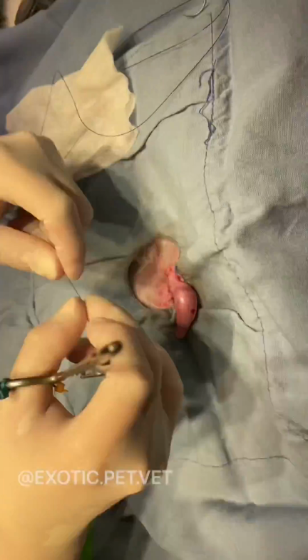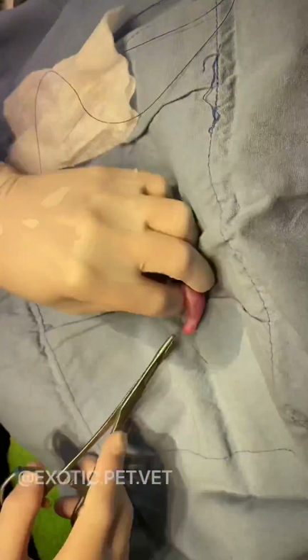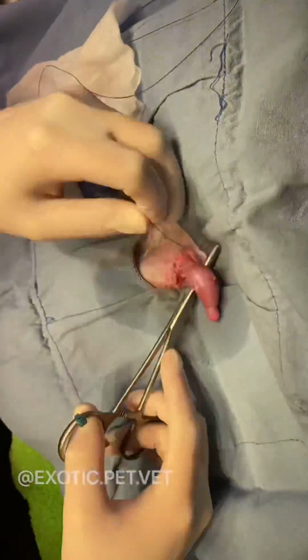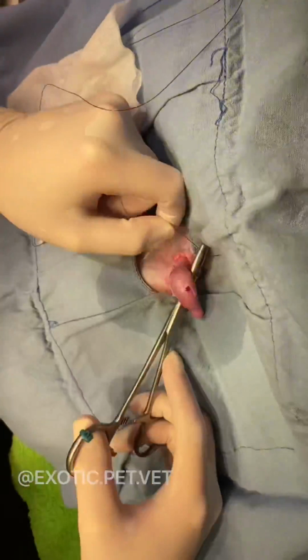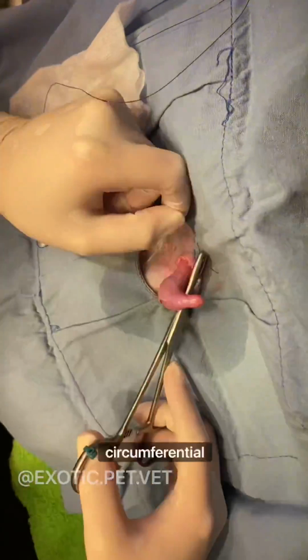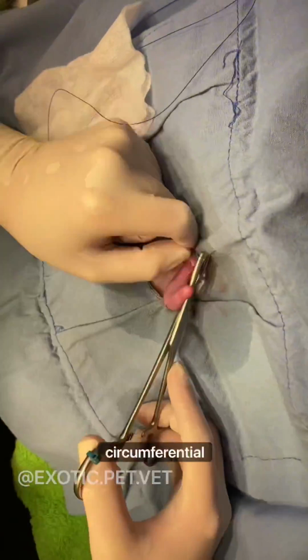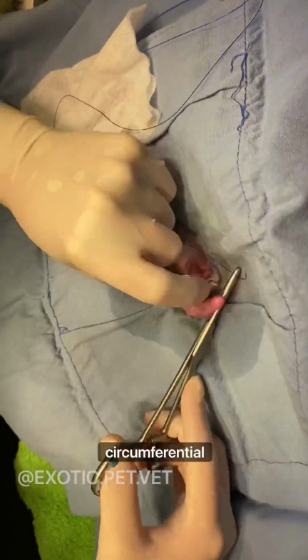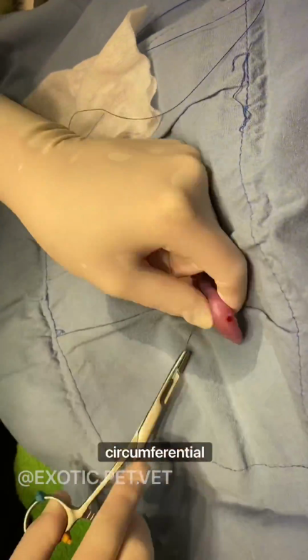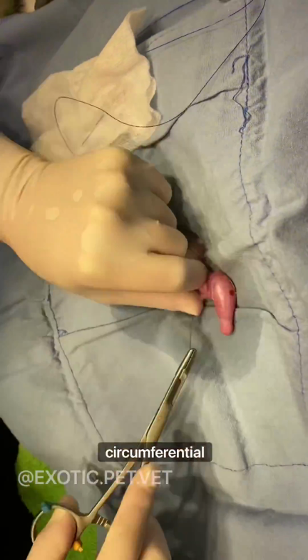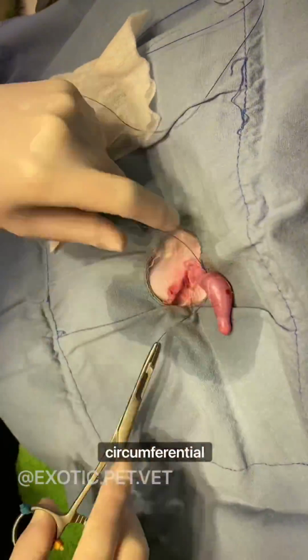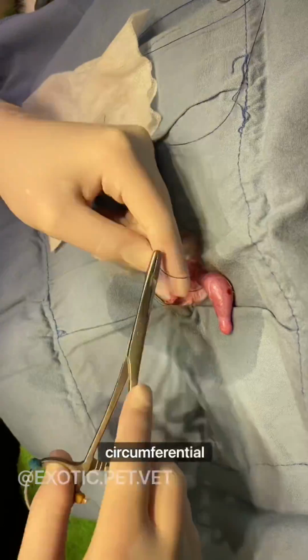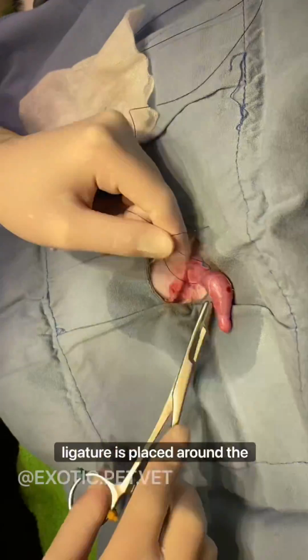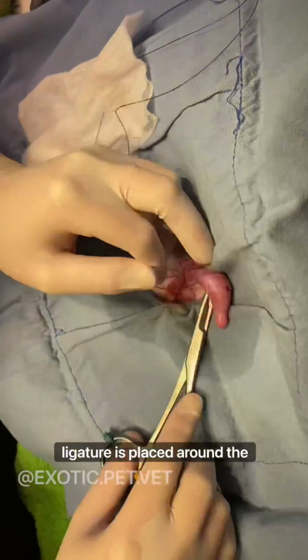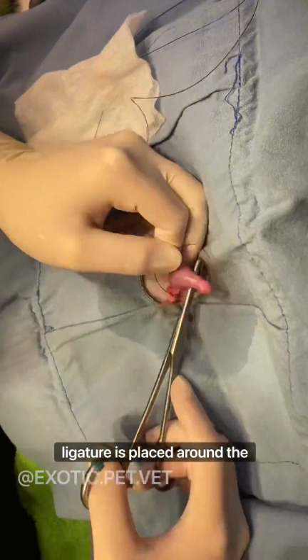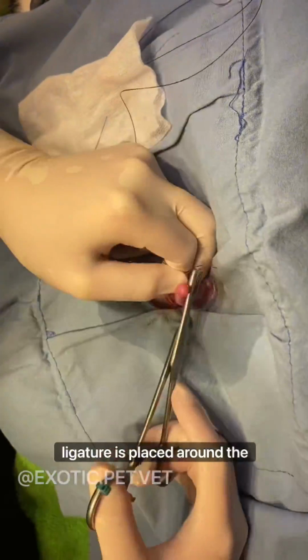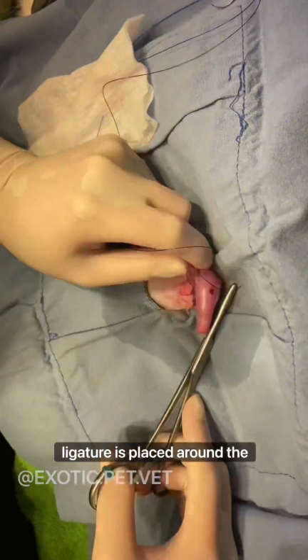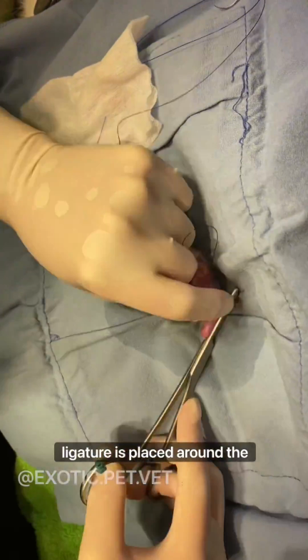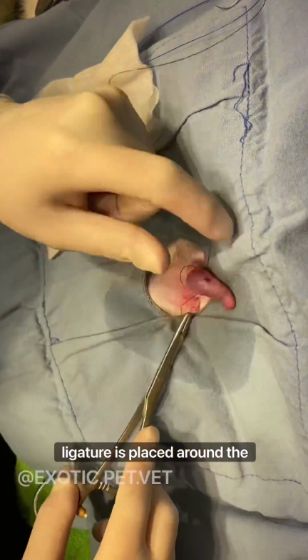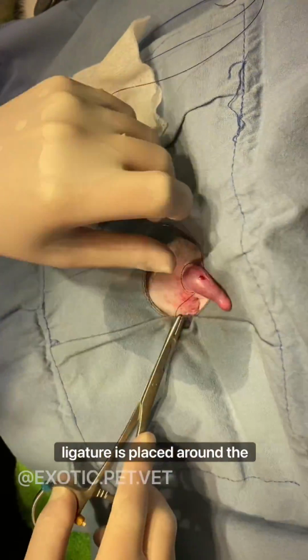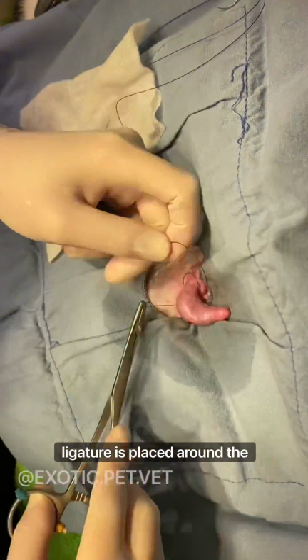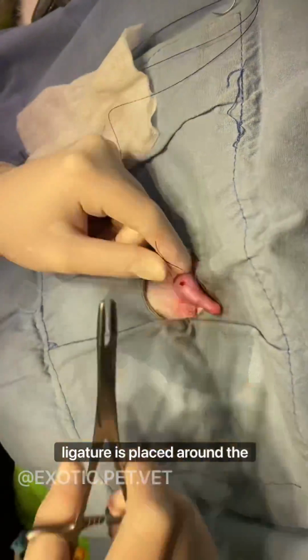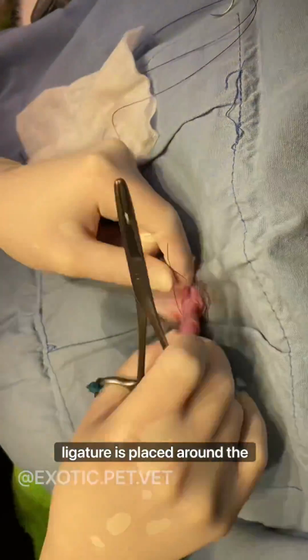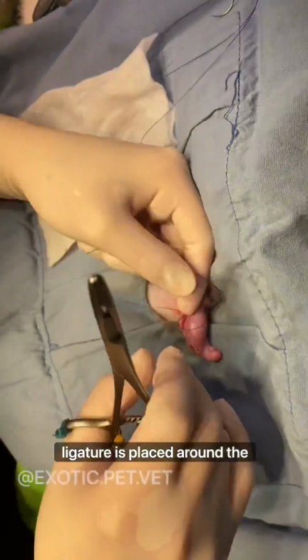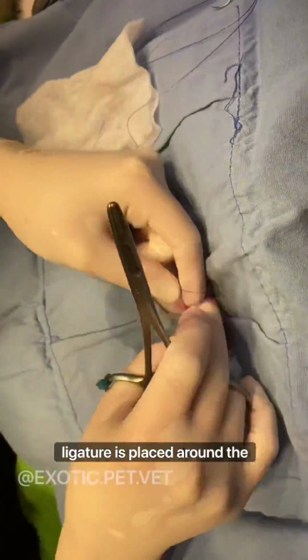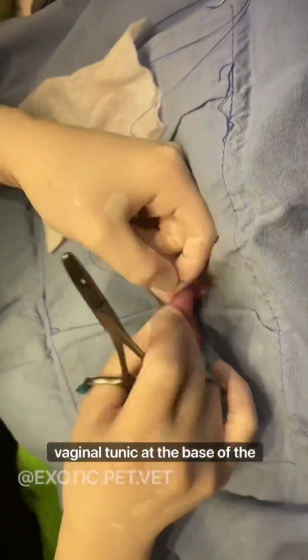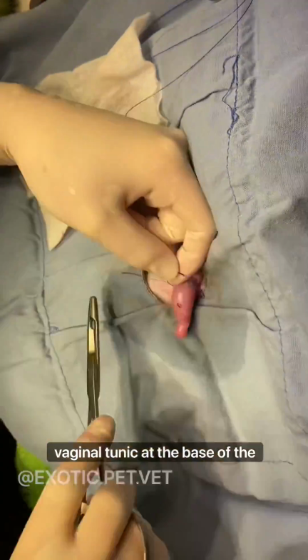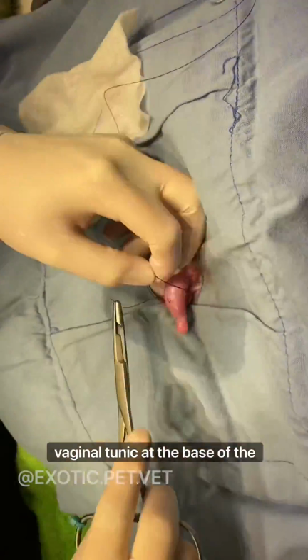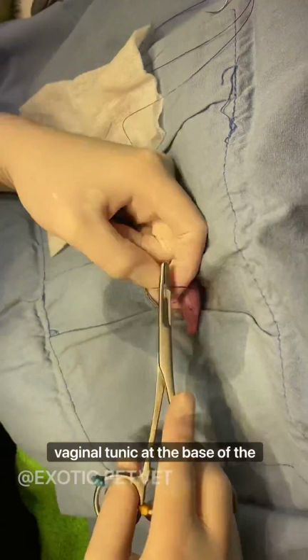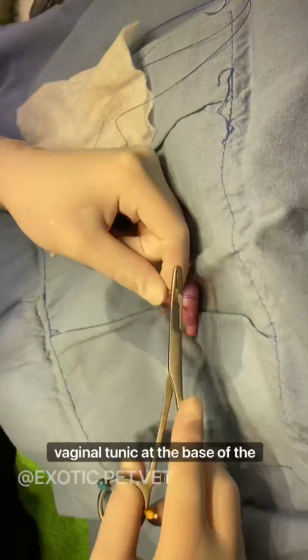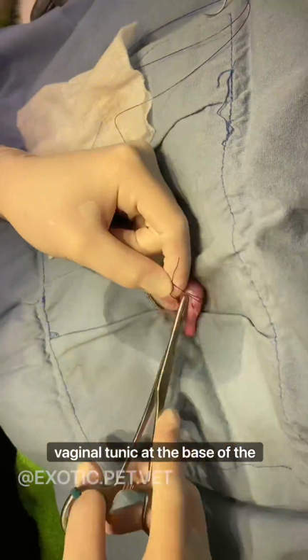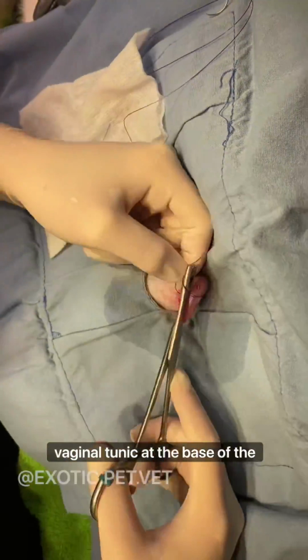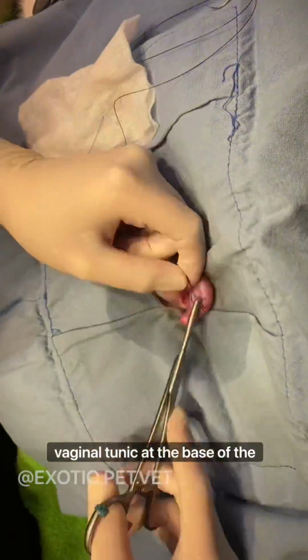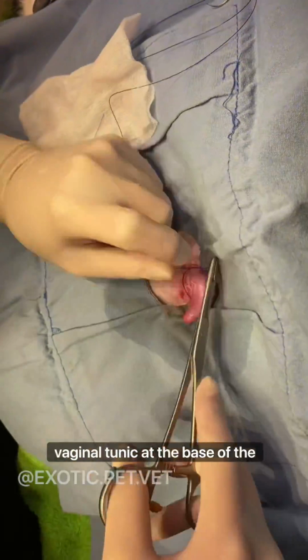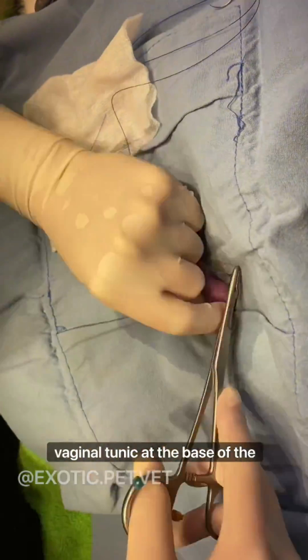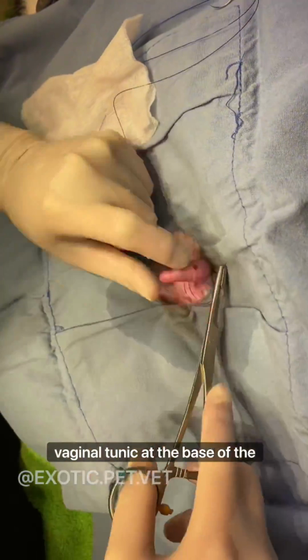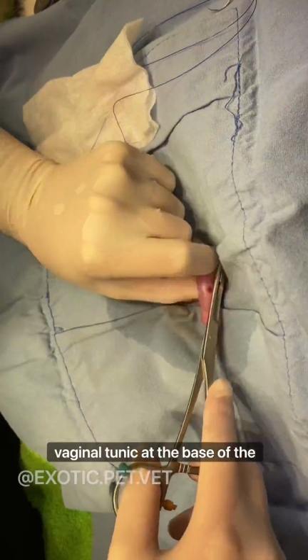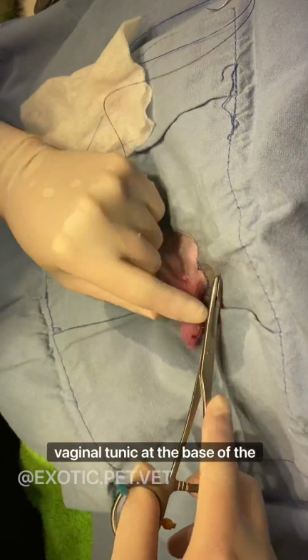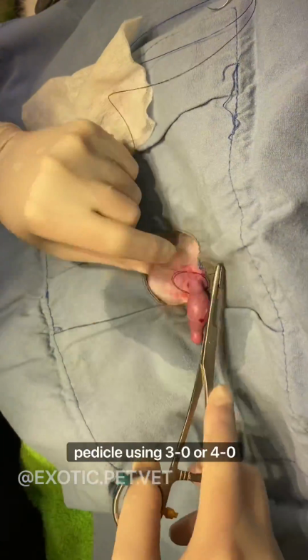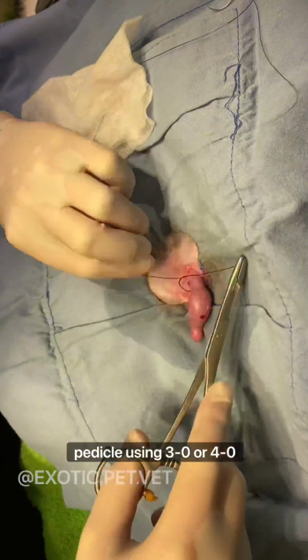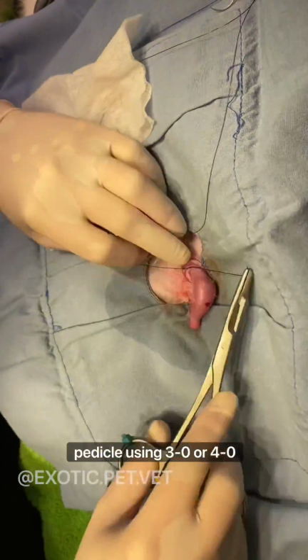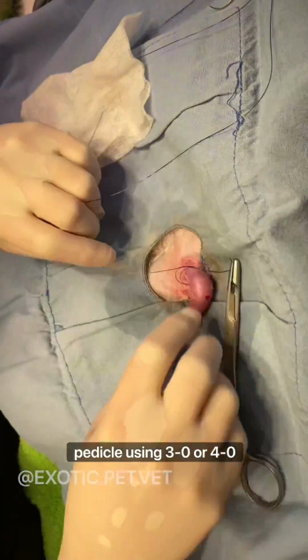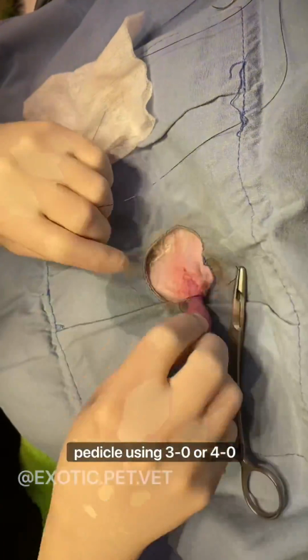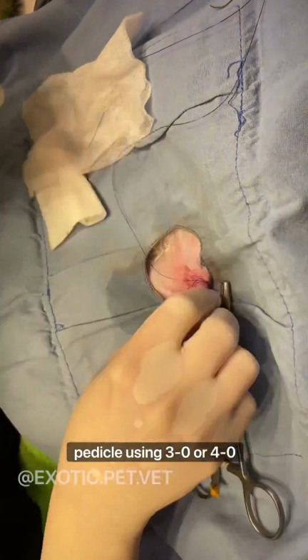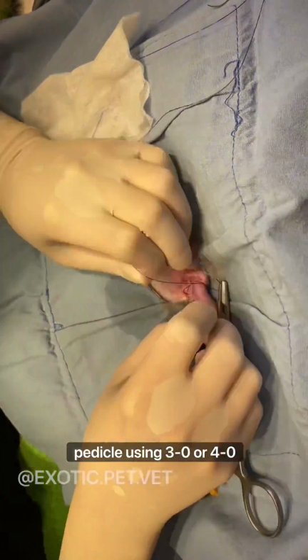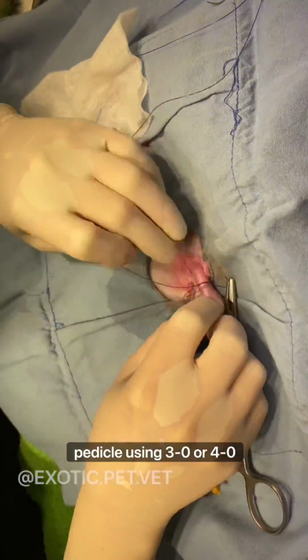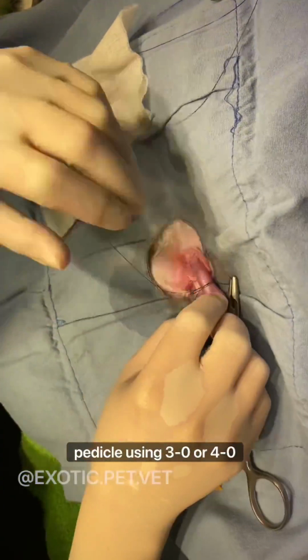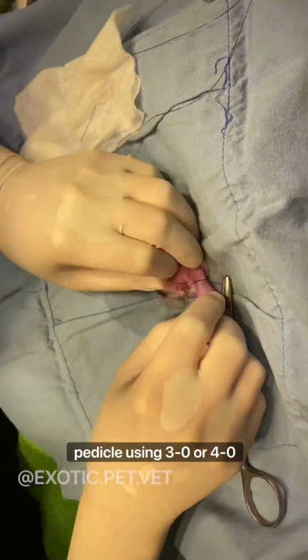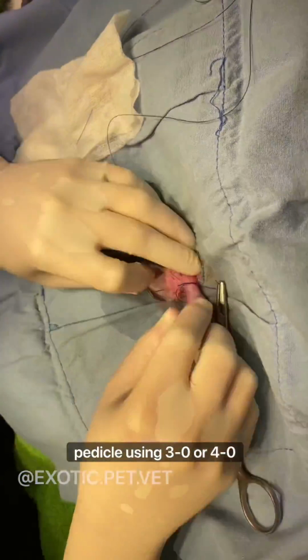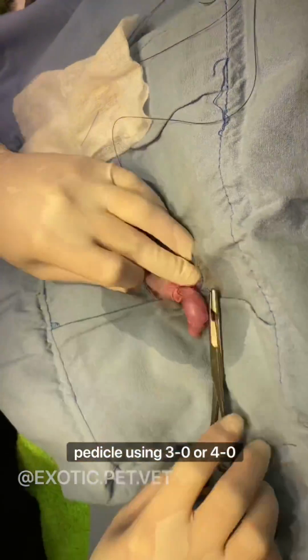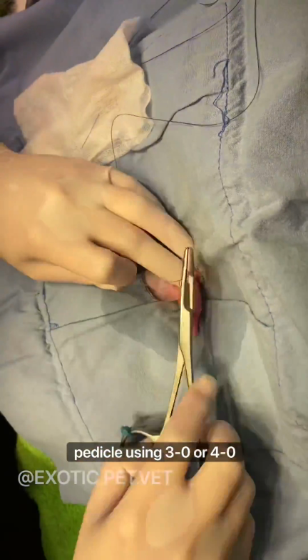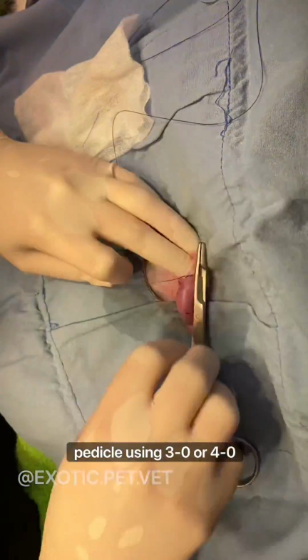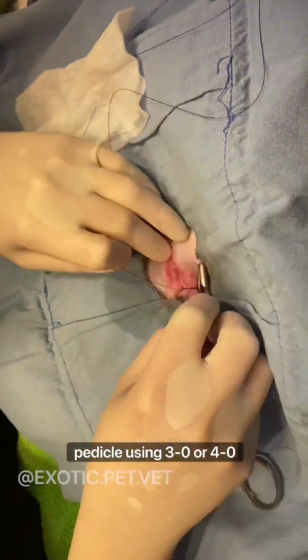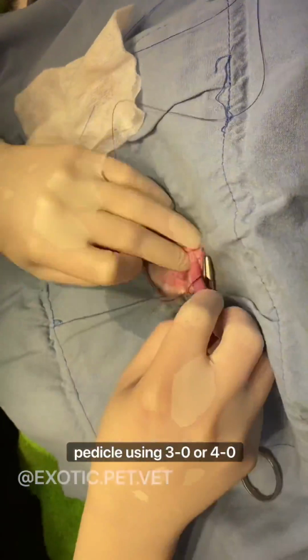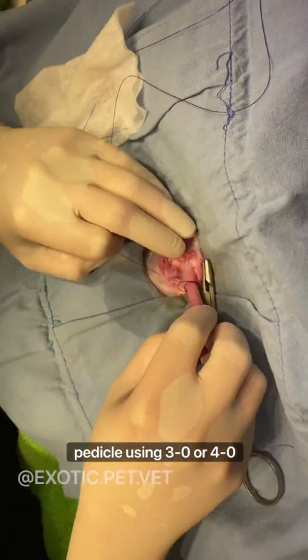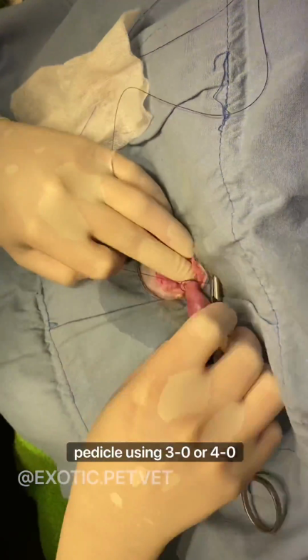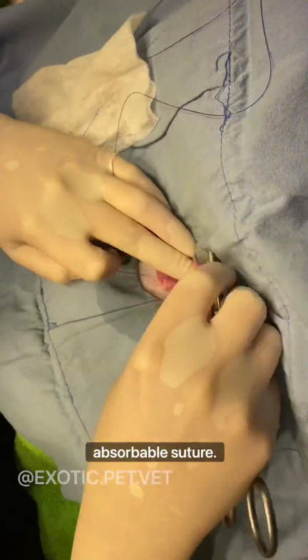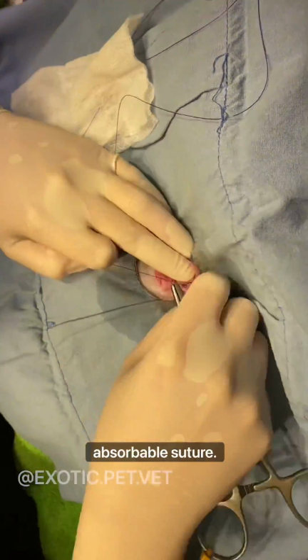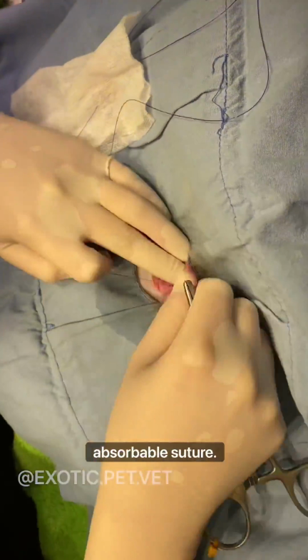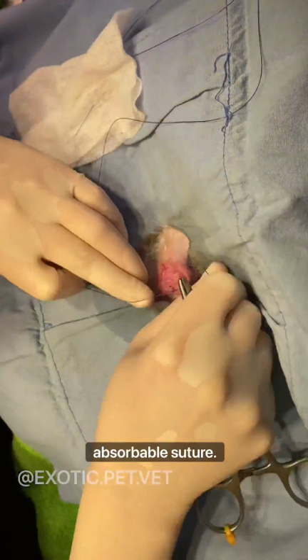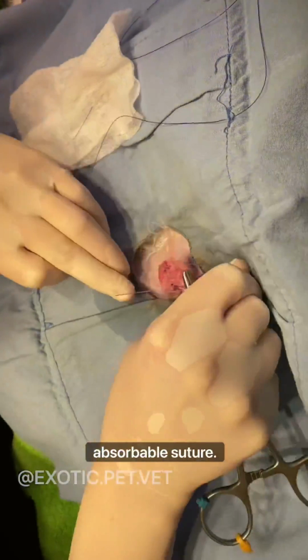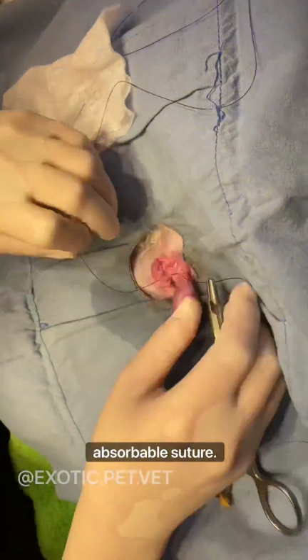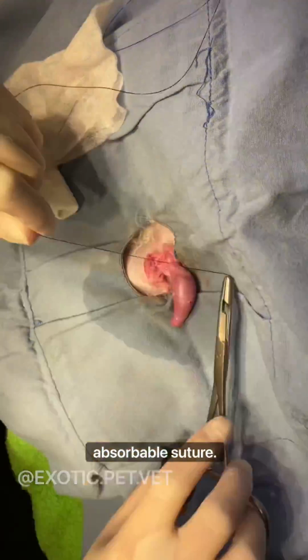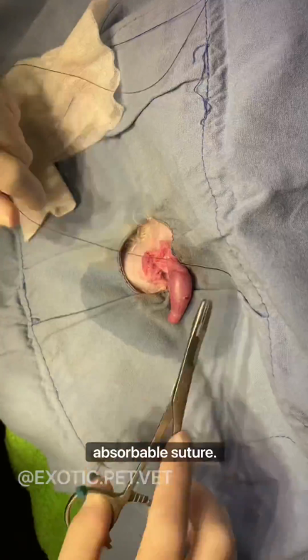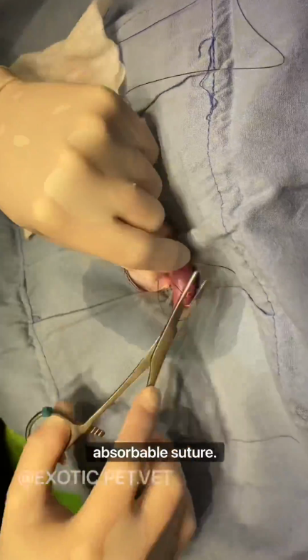A circumferential ligature is placed around the vaginal tunic at the base of the pedicle using 3-0 or 4-0 absorbable suture.